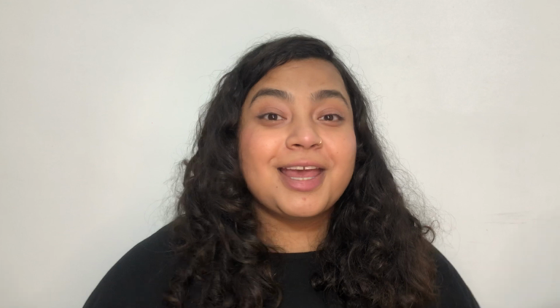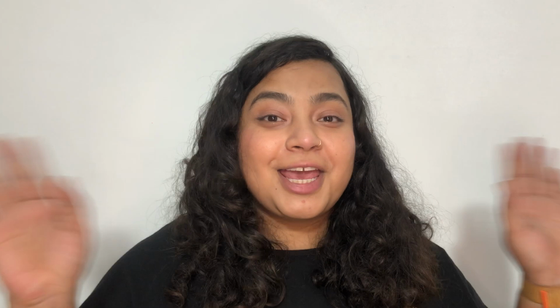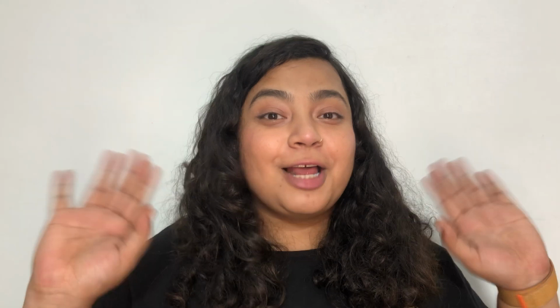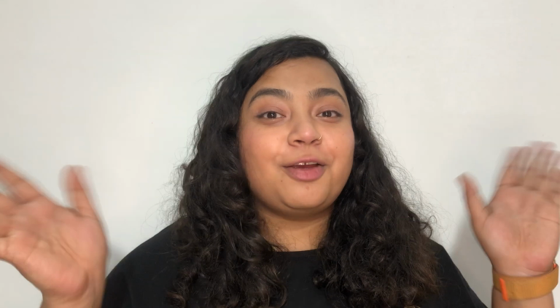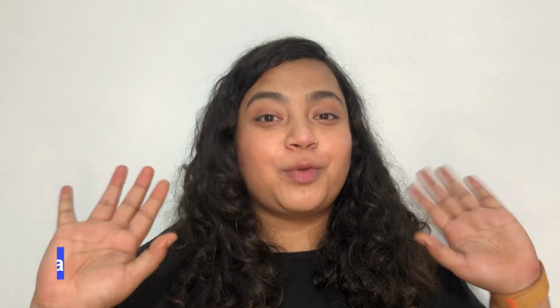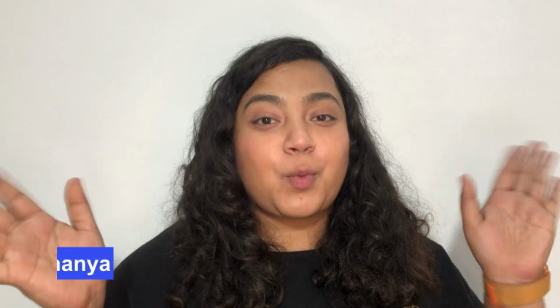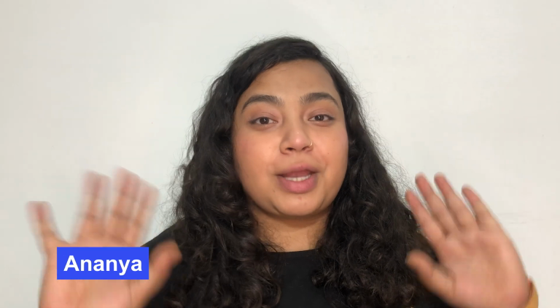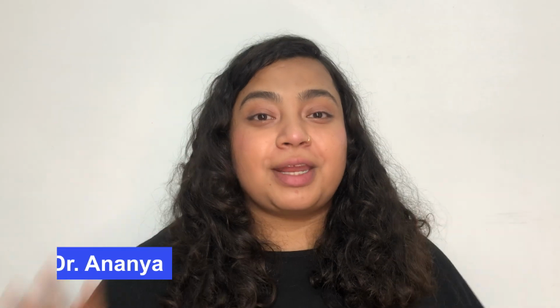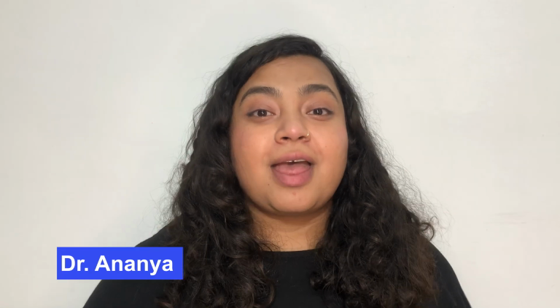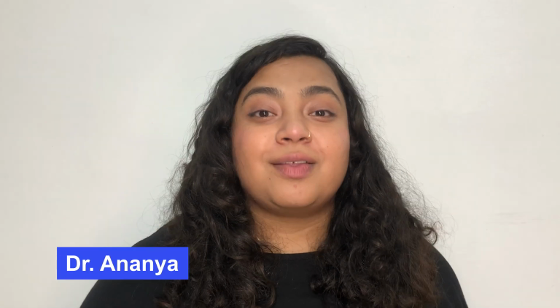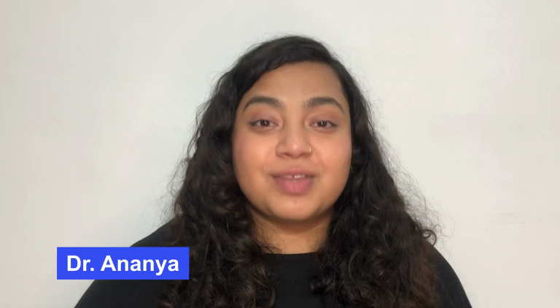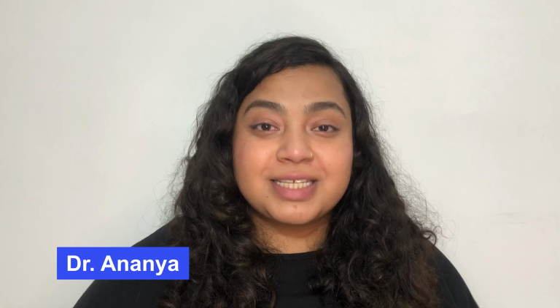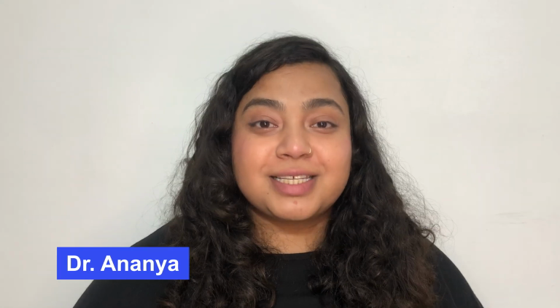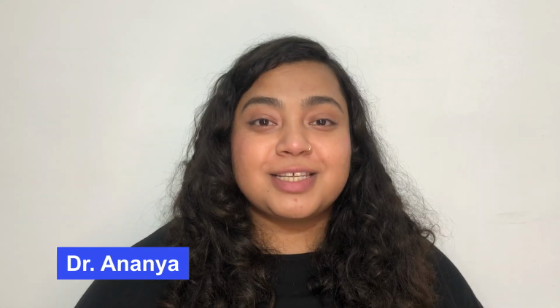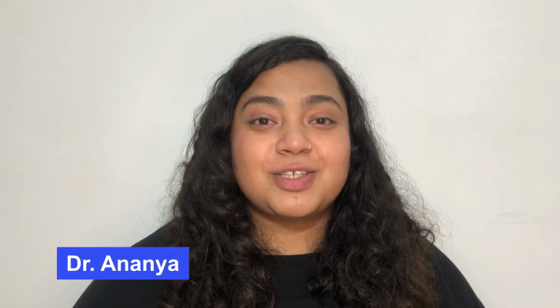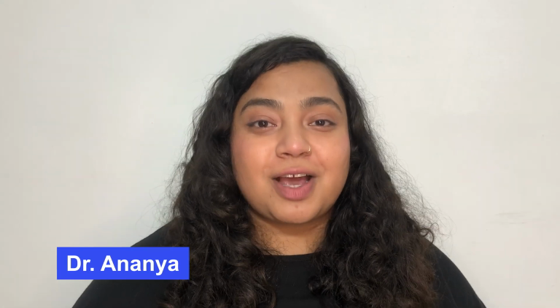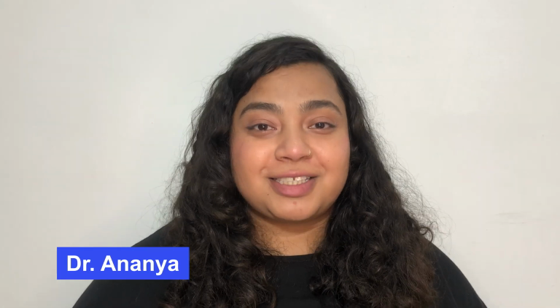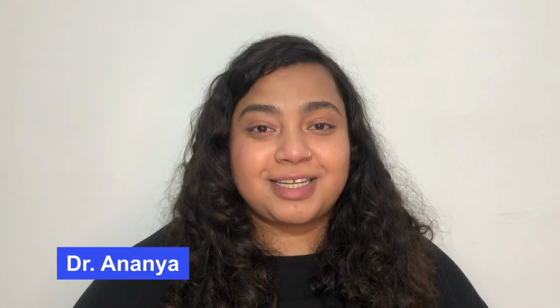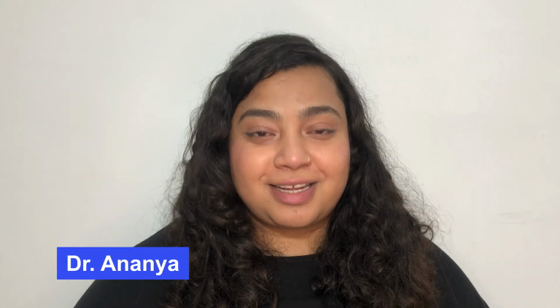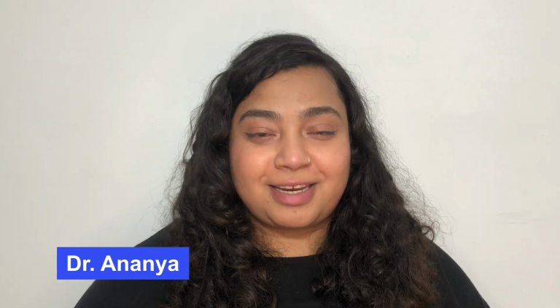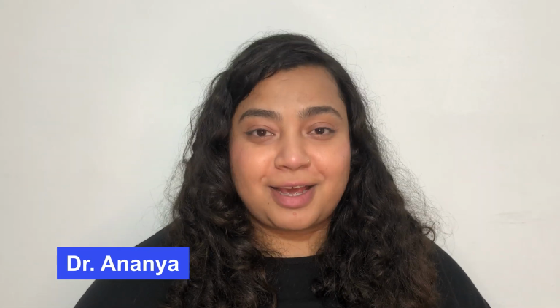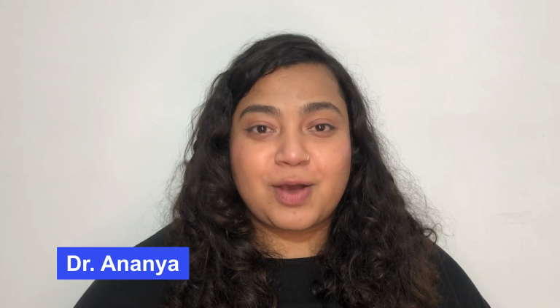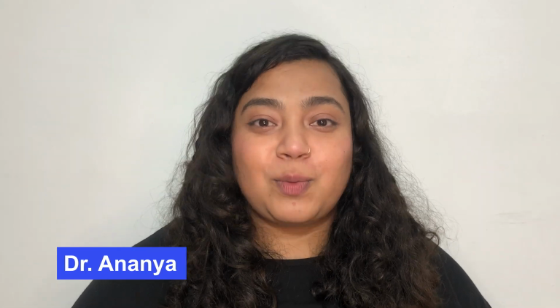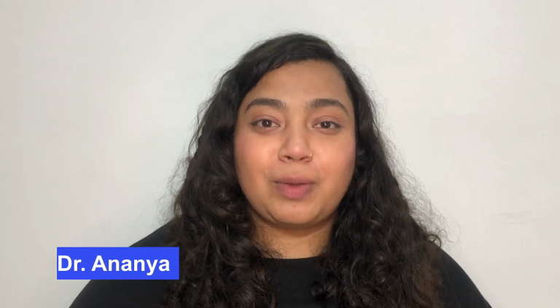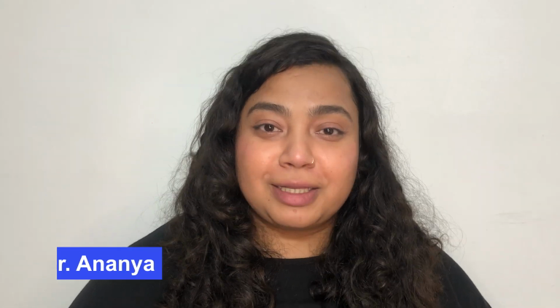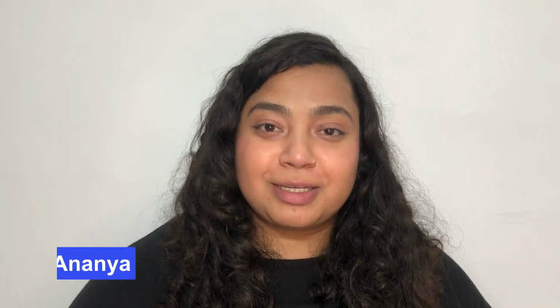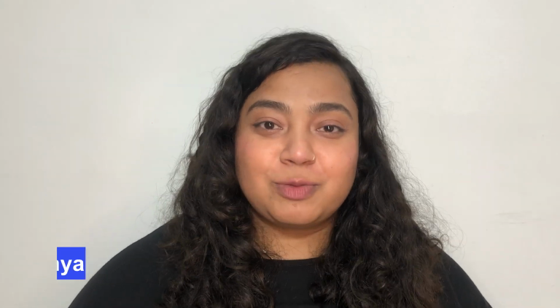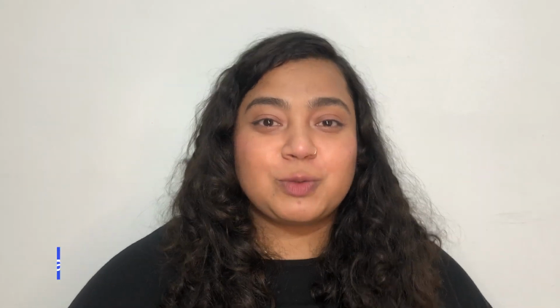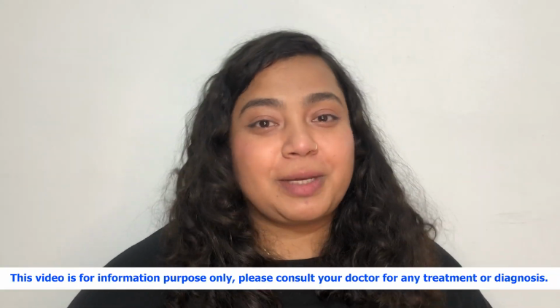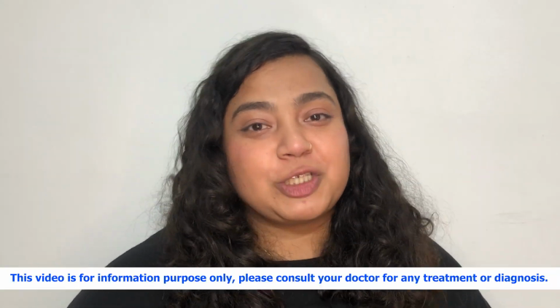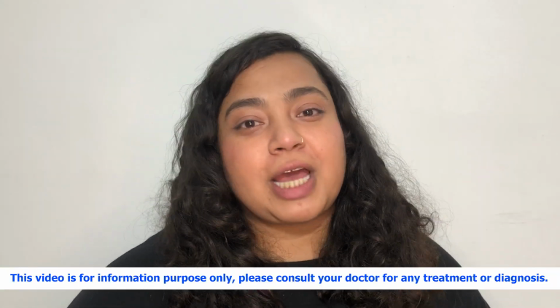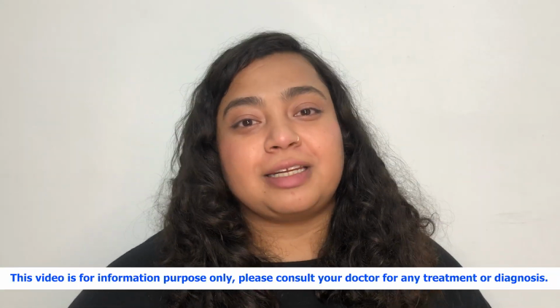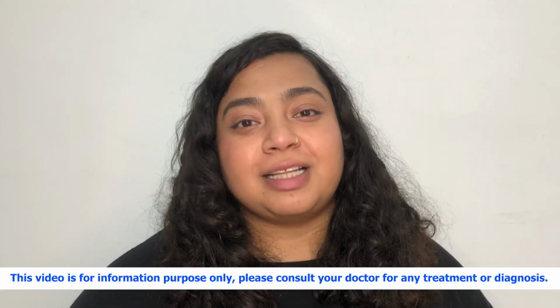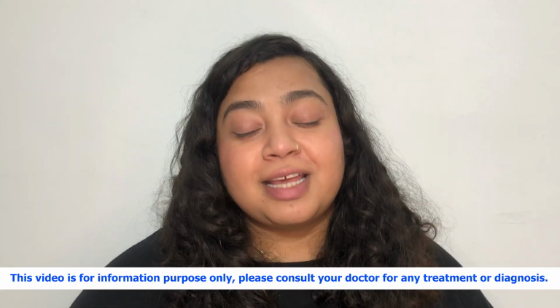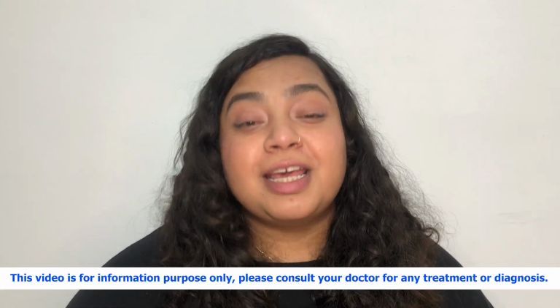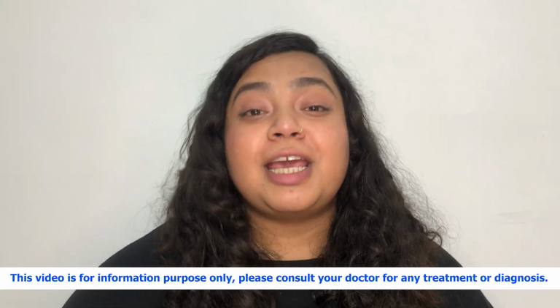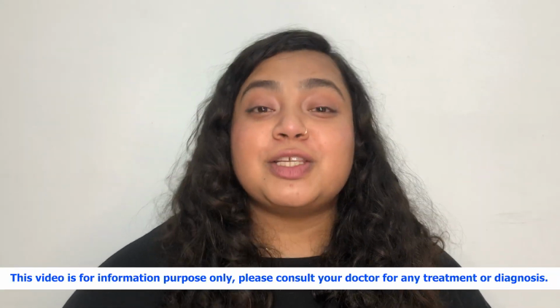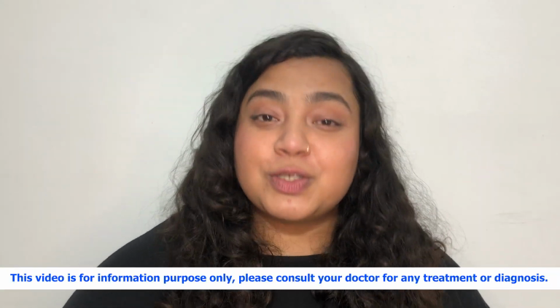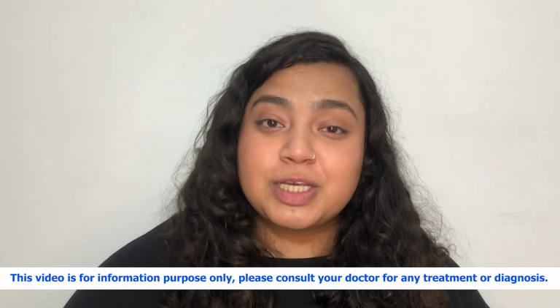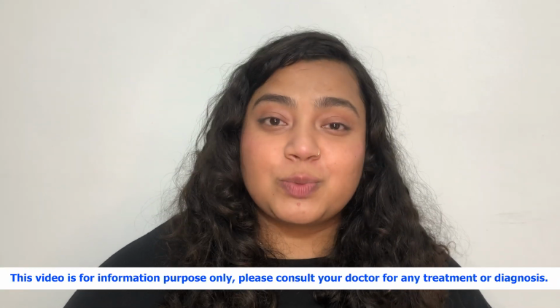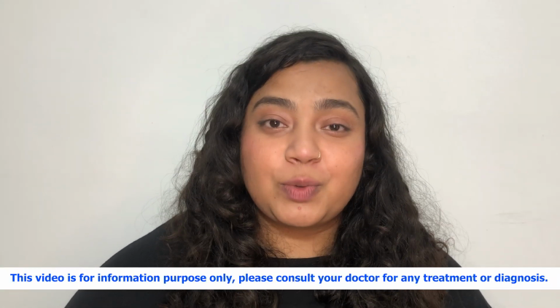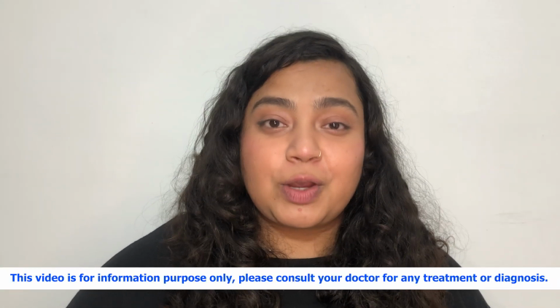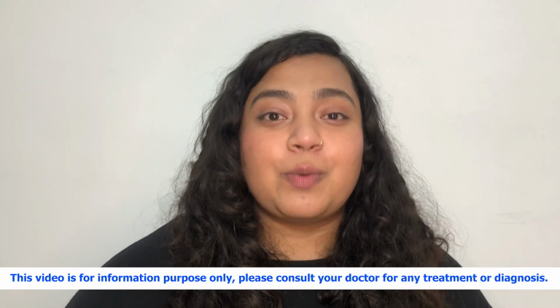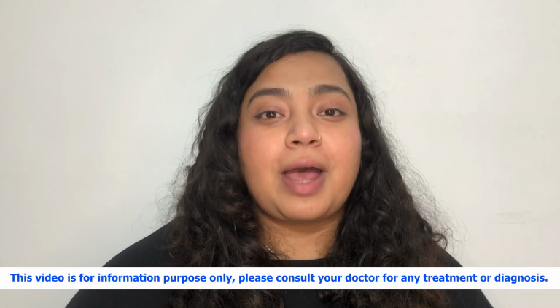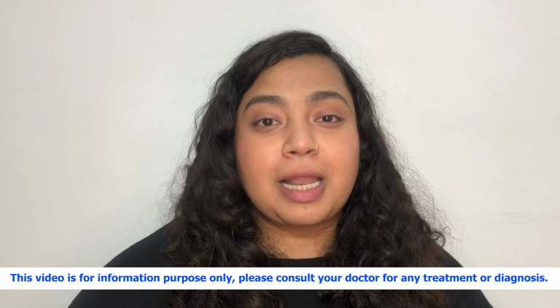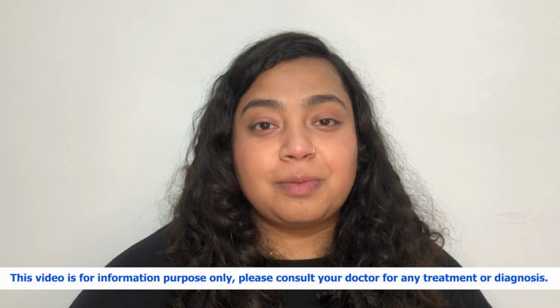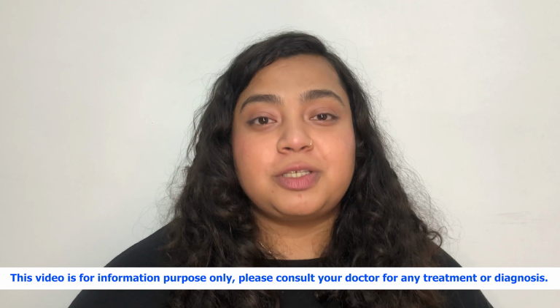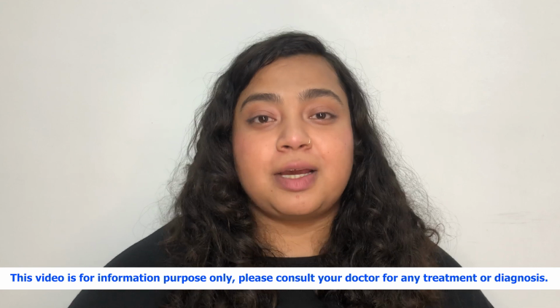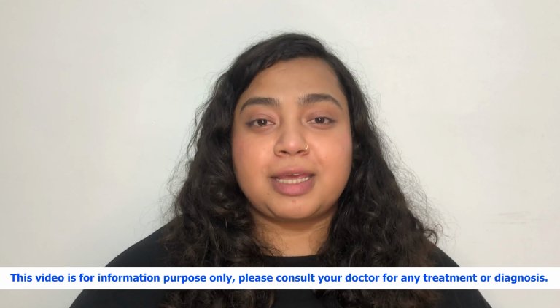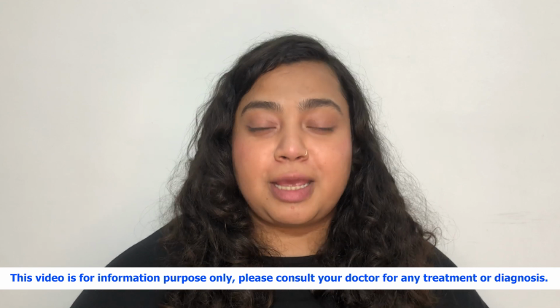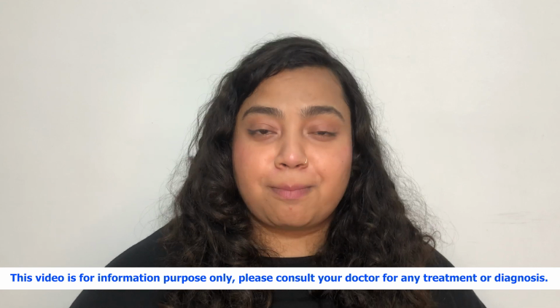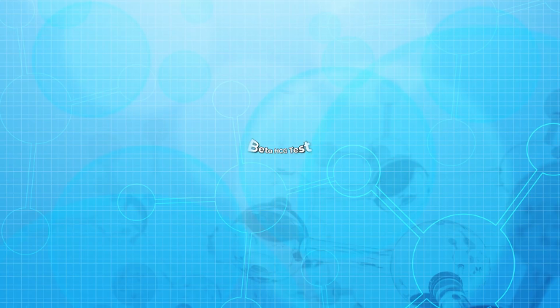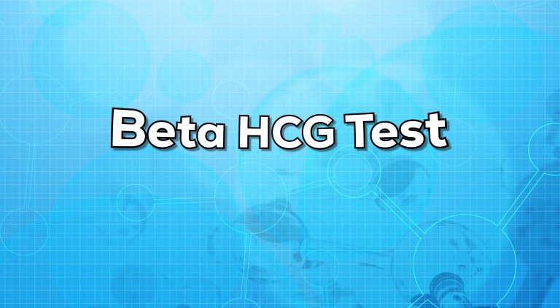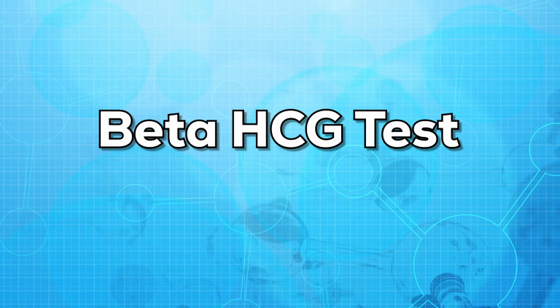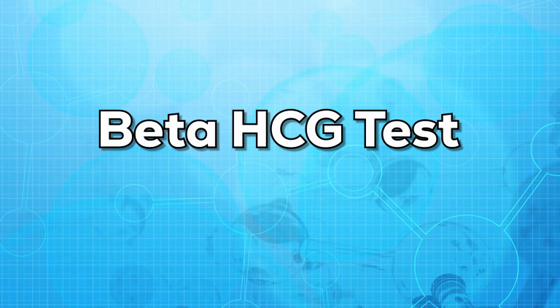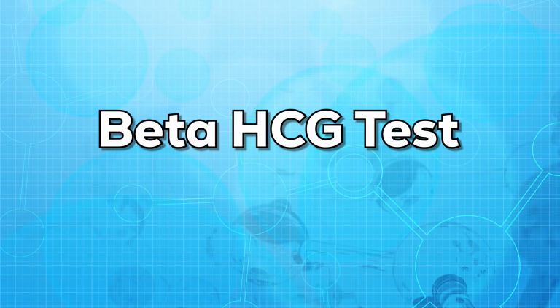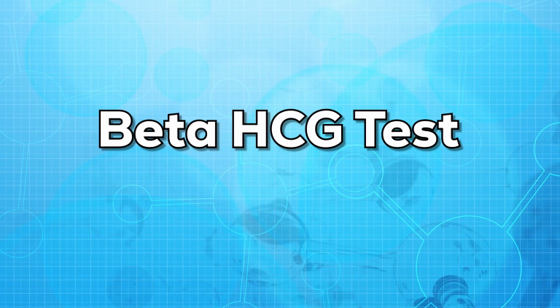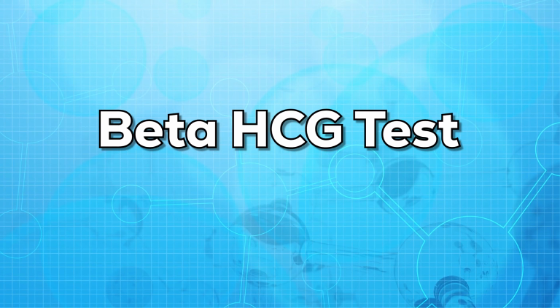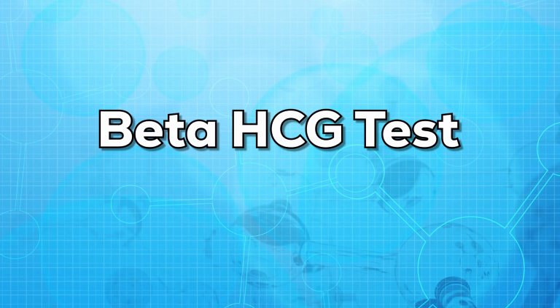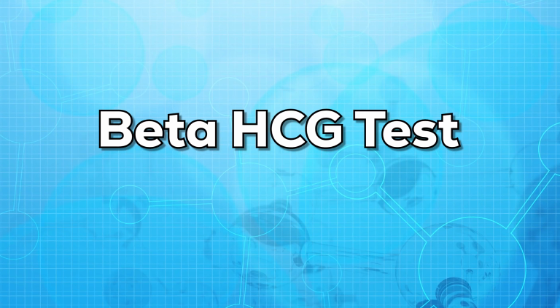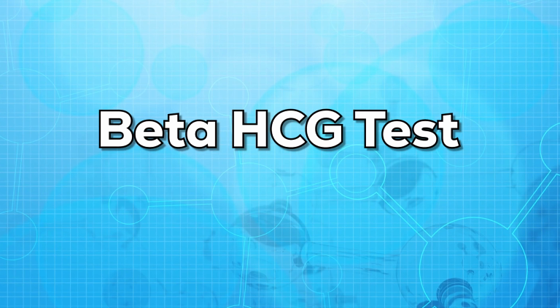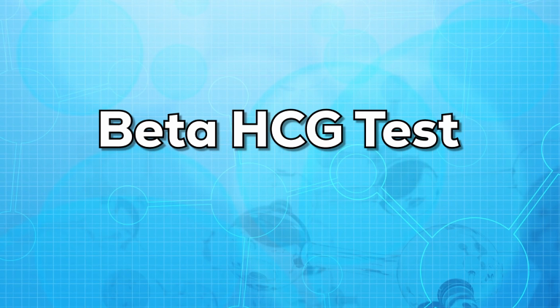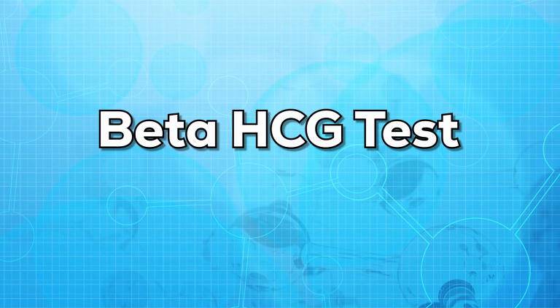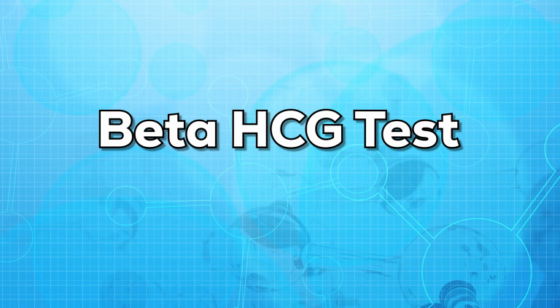Hello everyone, this is Dr. Nanya. Welcome to my channel. In today's video, I'll be talking about the beta-HCG test.